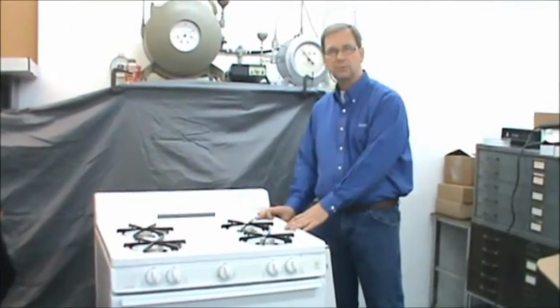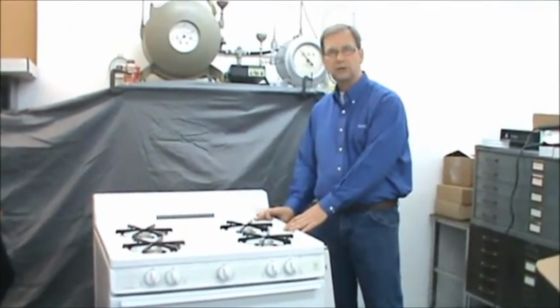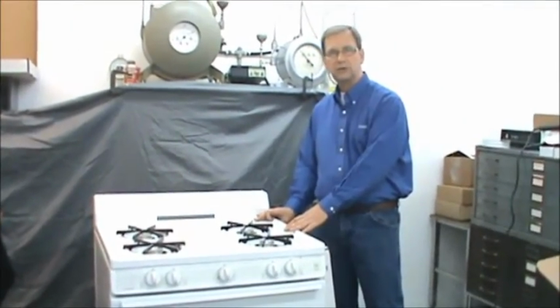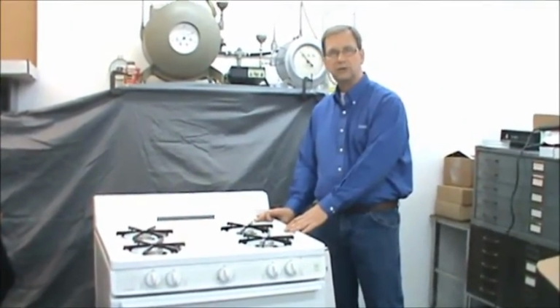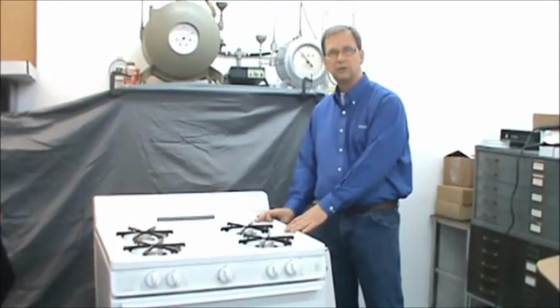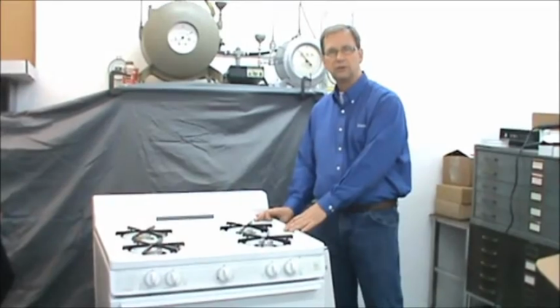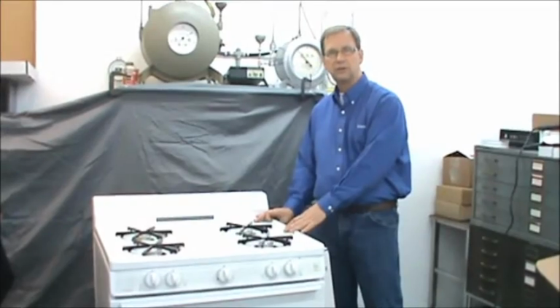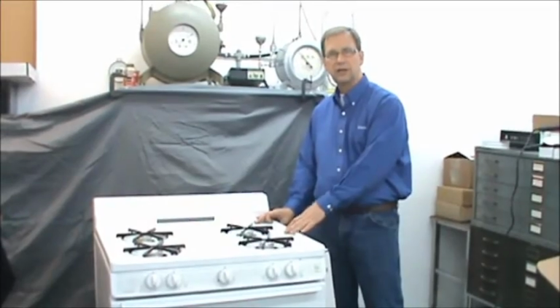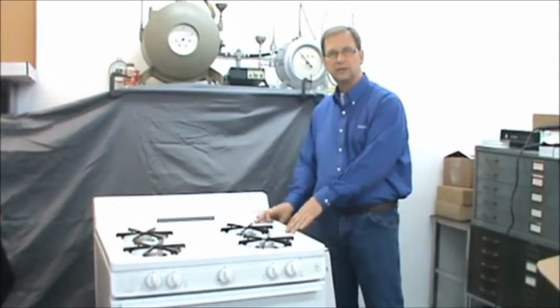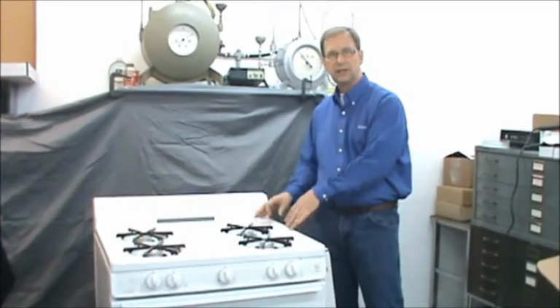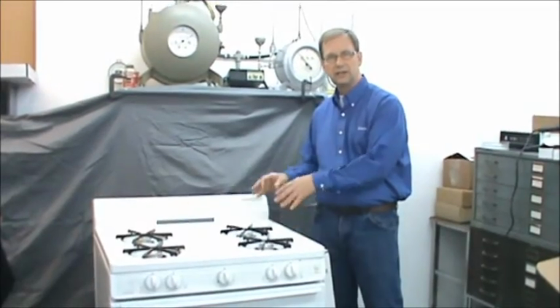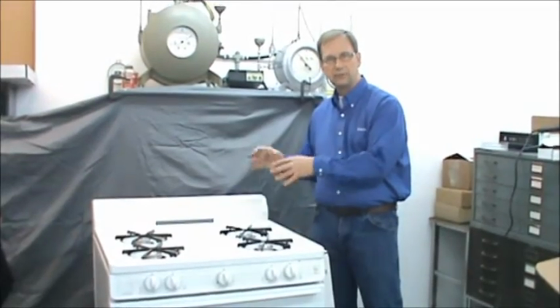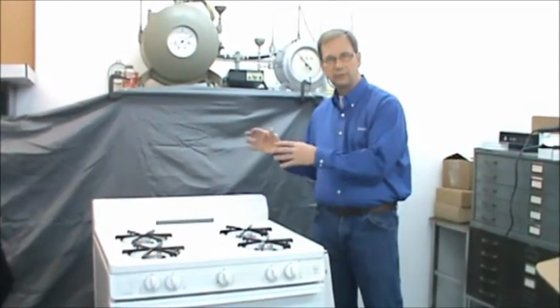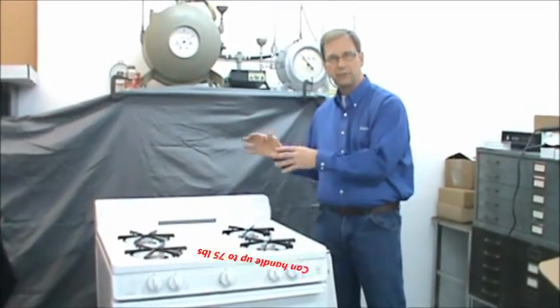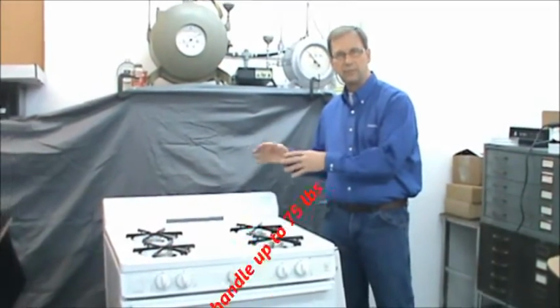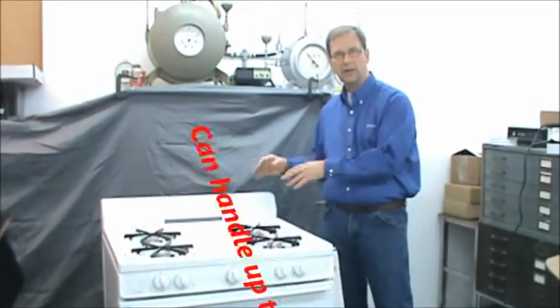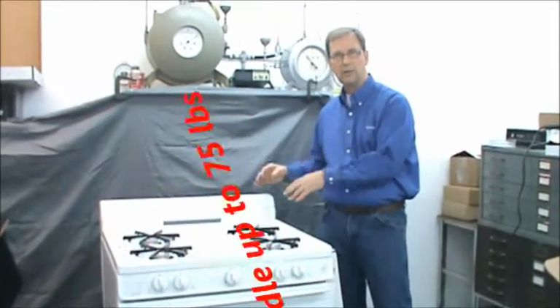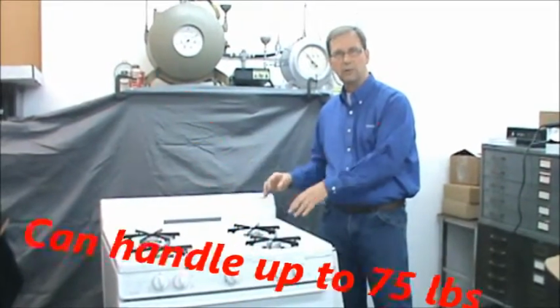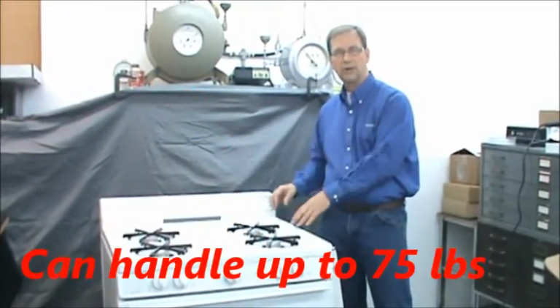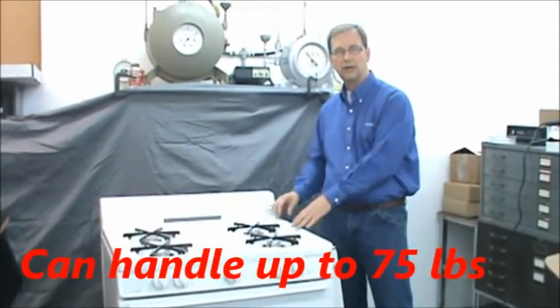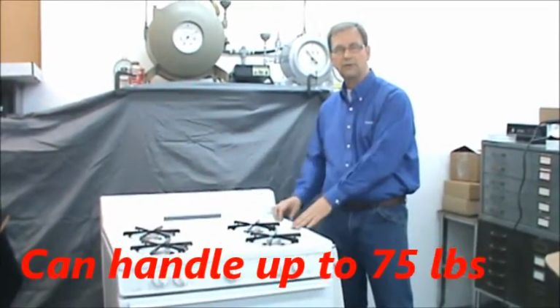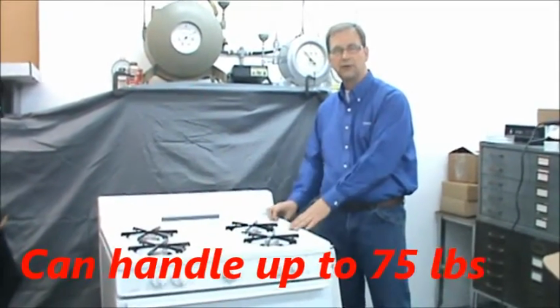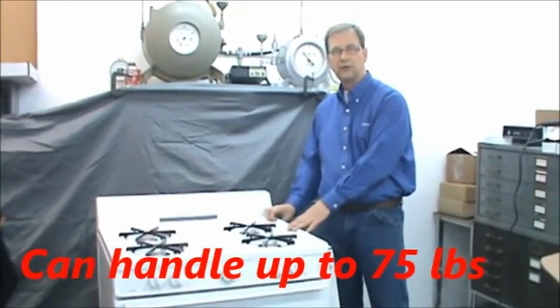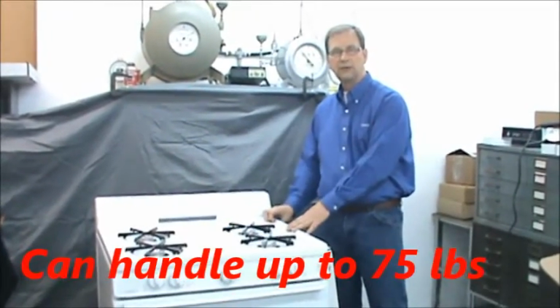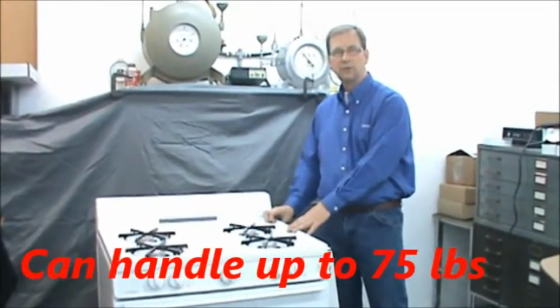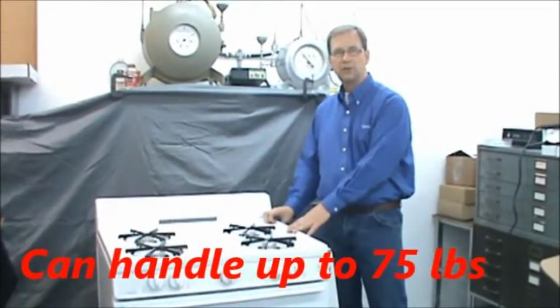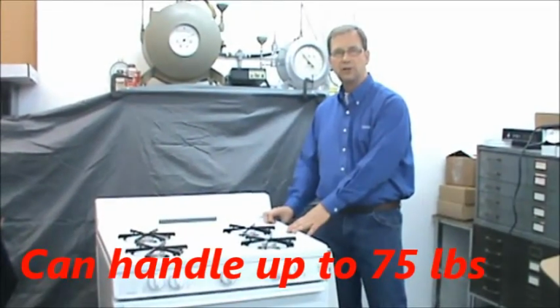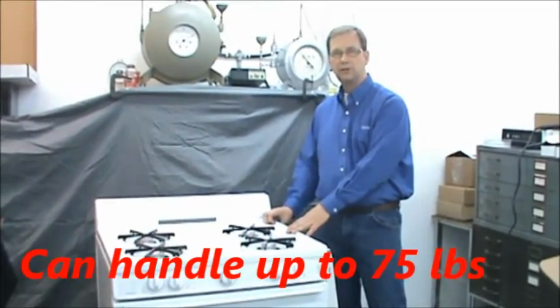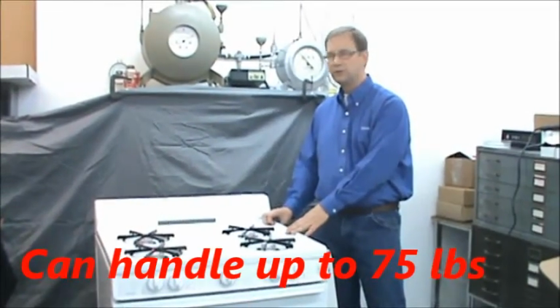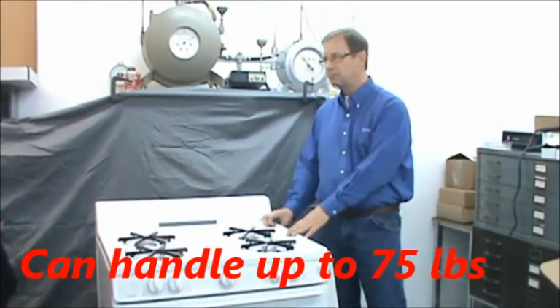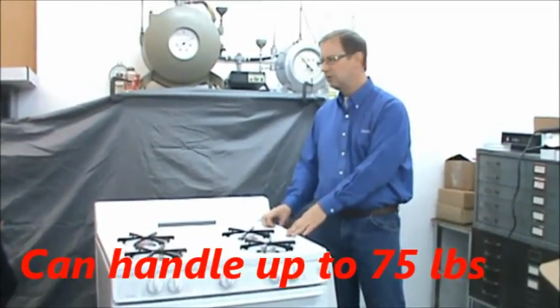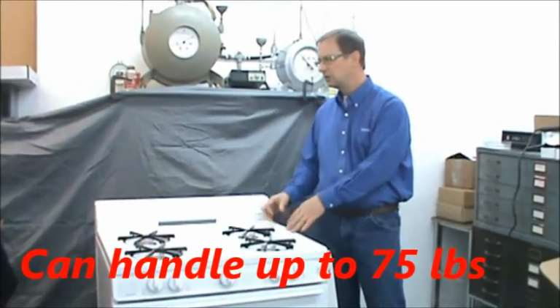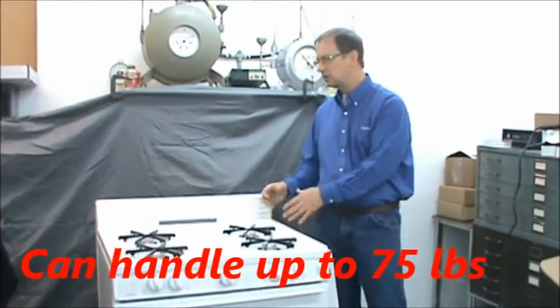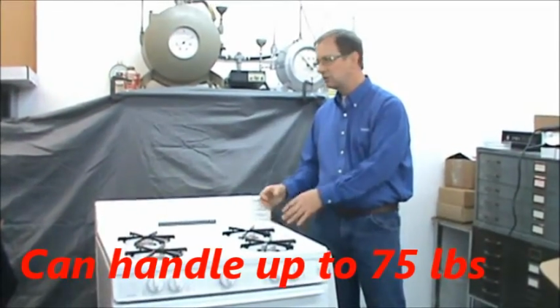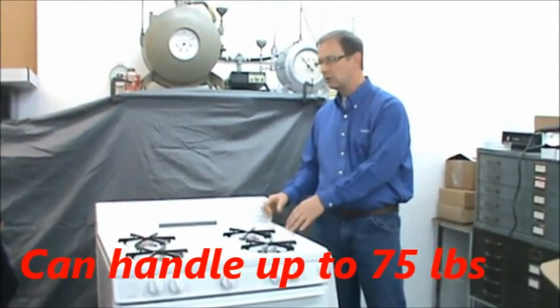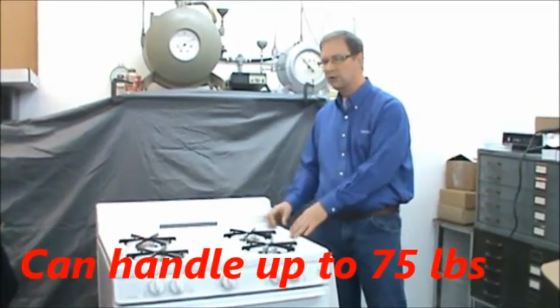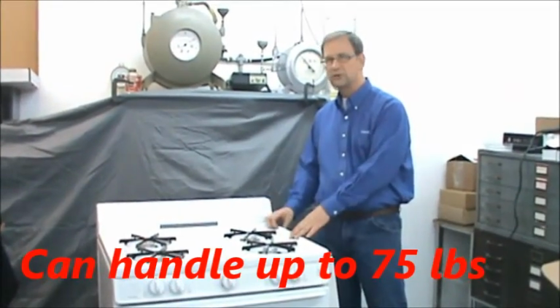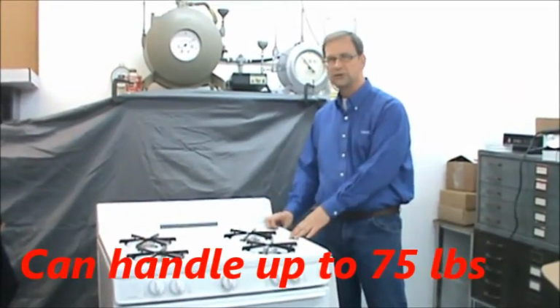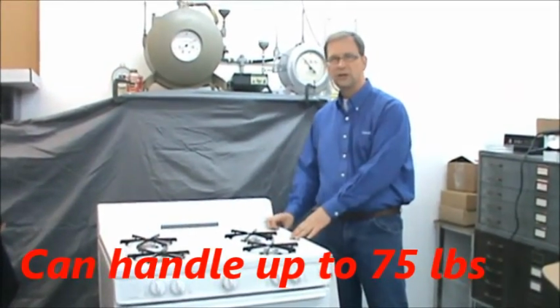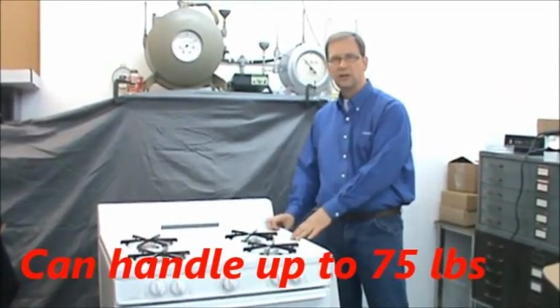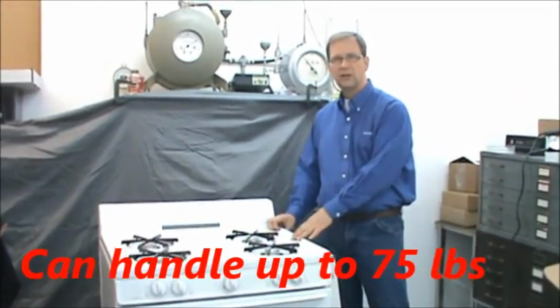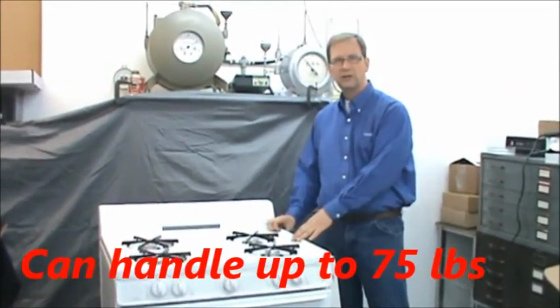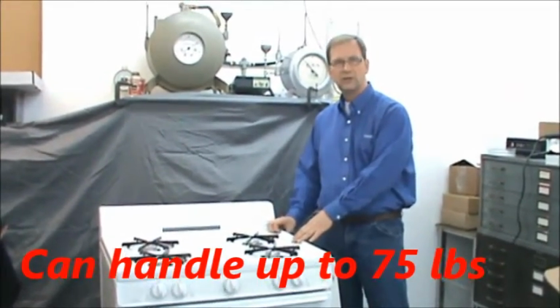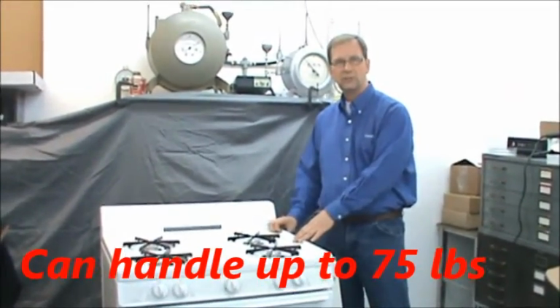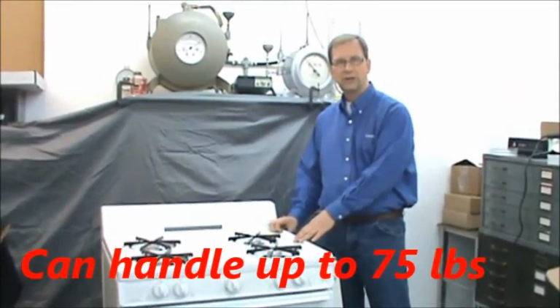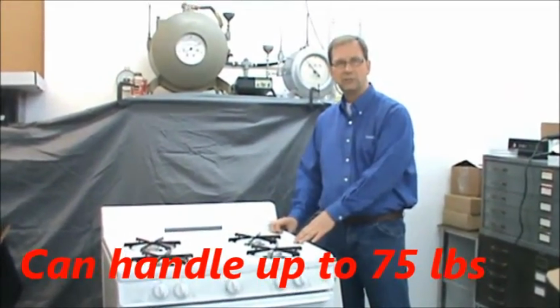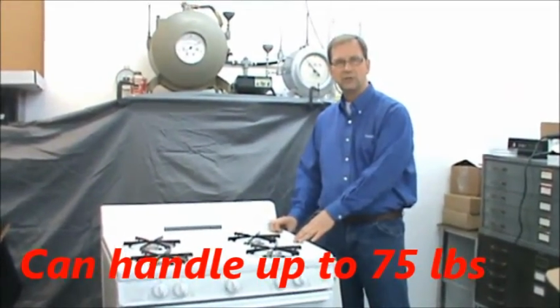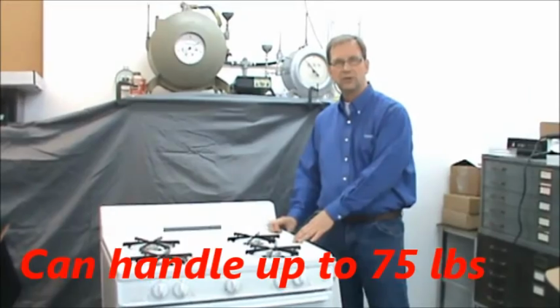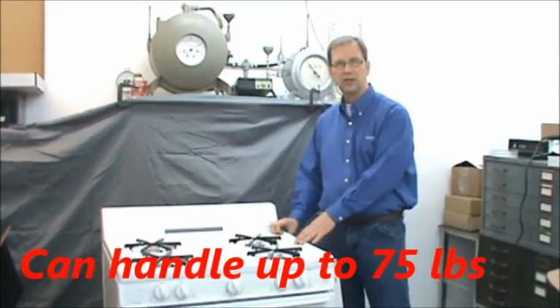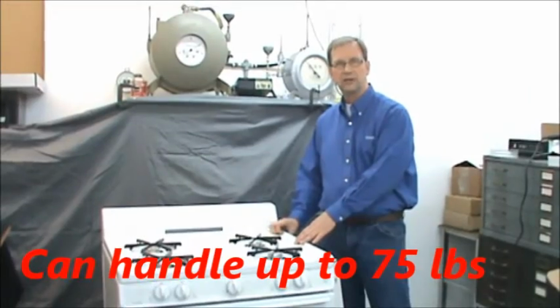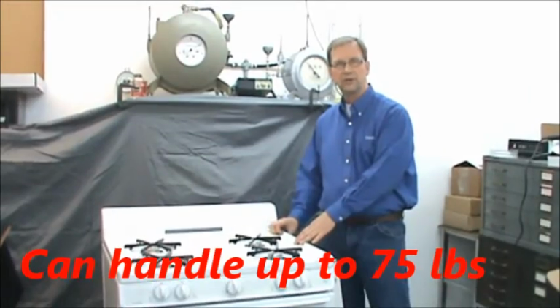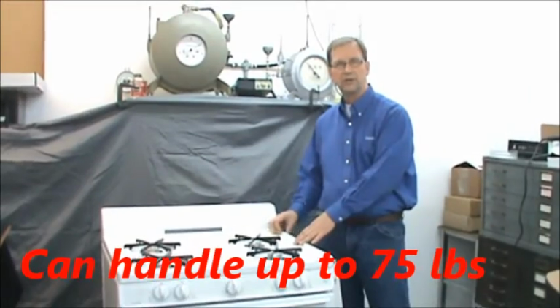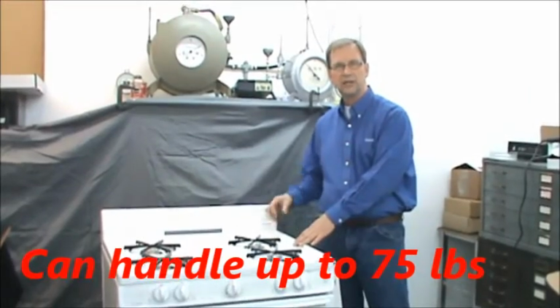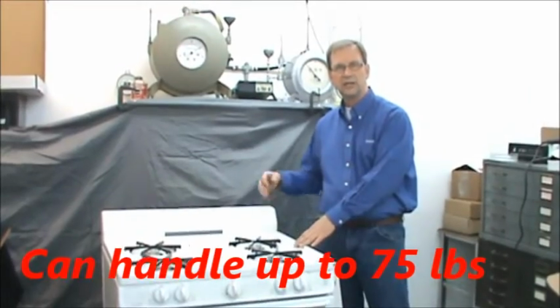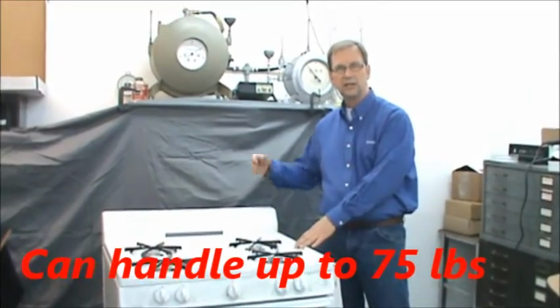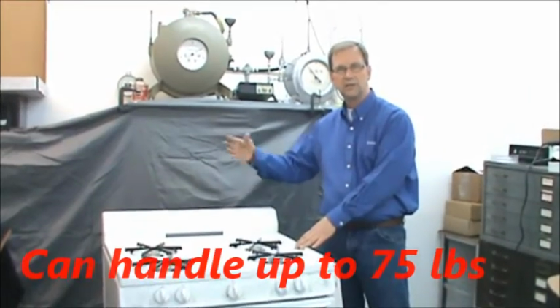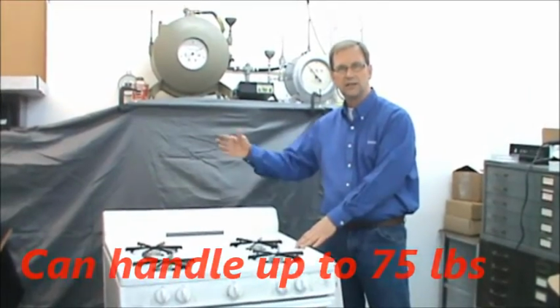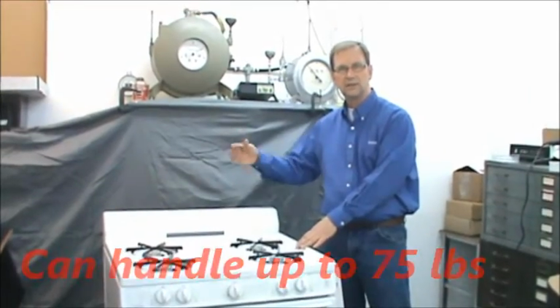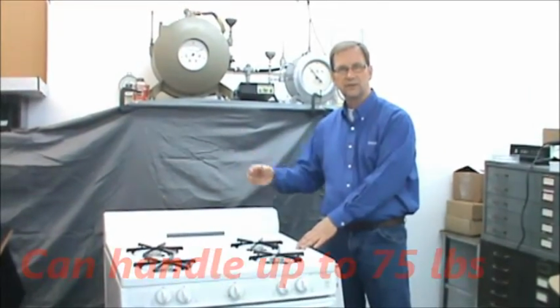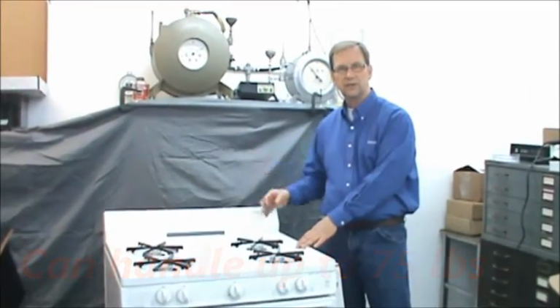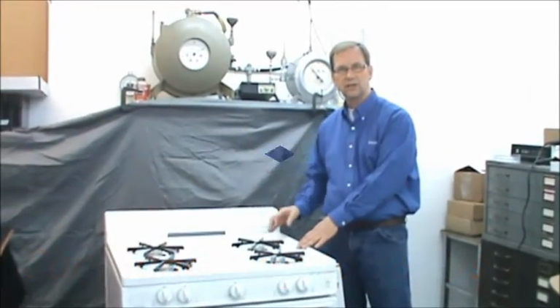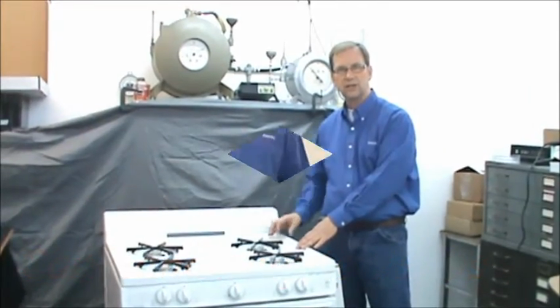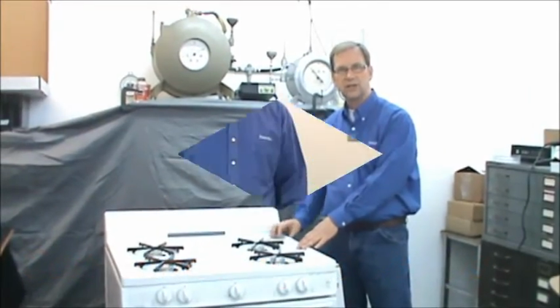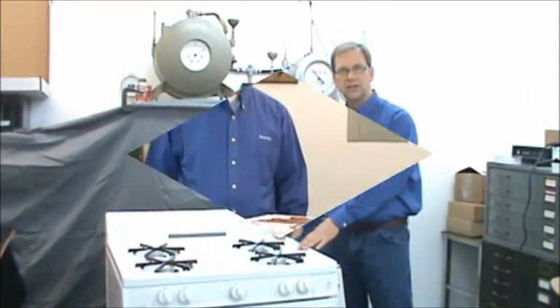It can handle up to 75 pounds, which means it's ideal for a microwave. But you can also put cookbooks, salt and pepper shakers, and any utensils that you need.